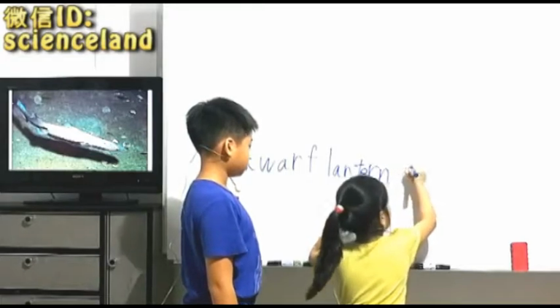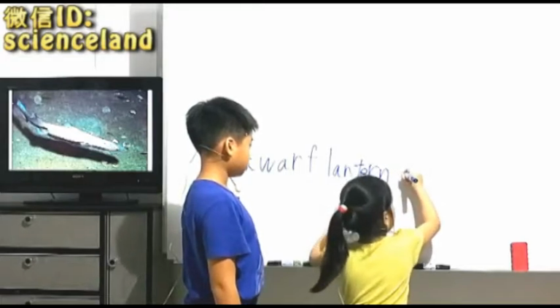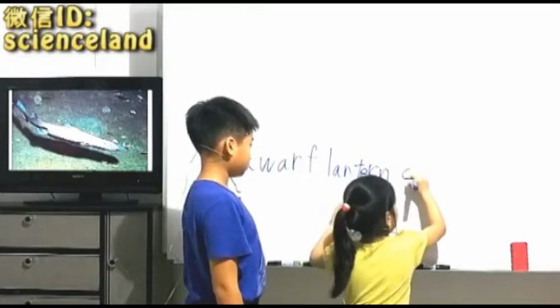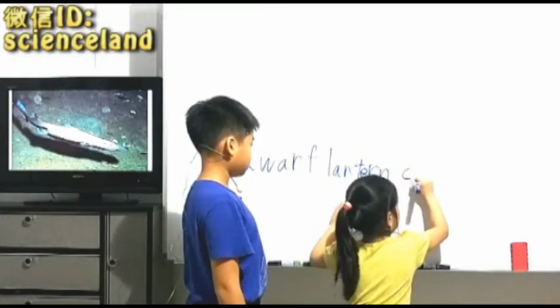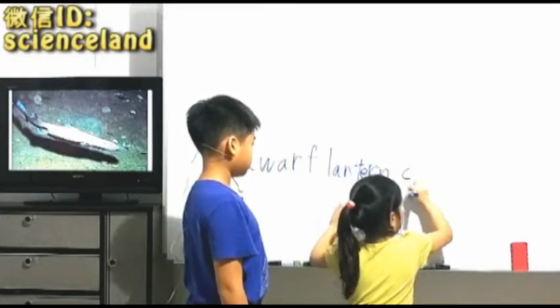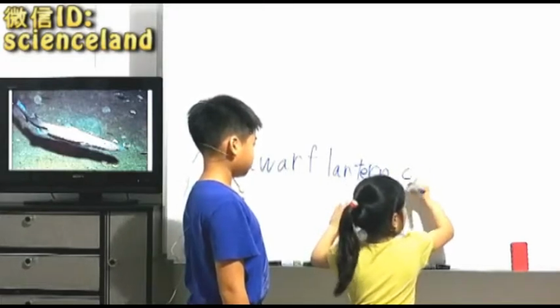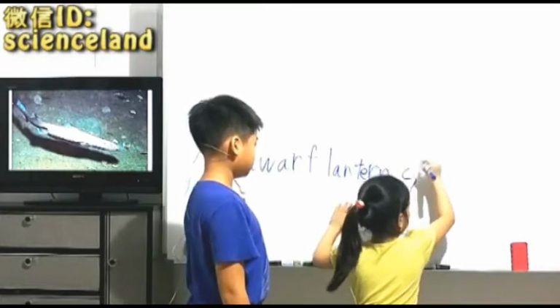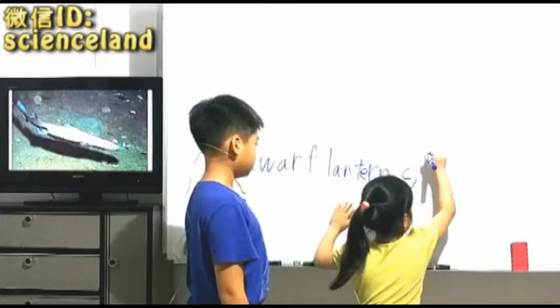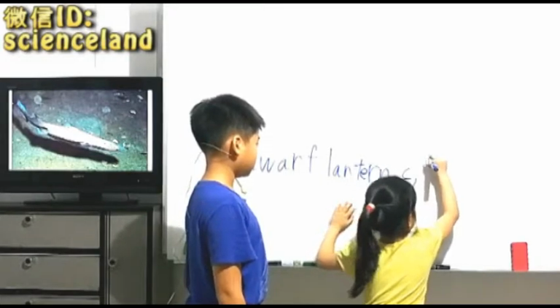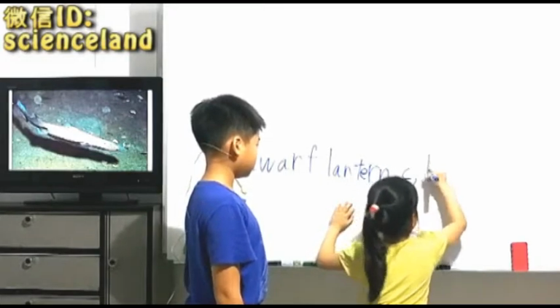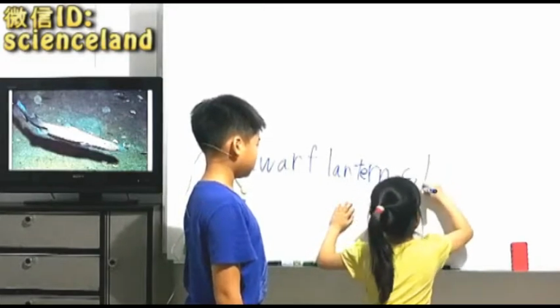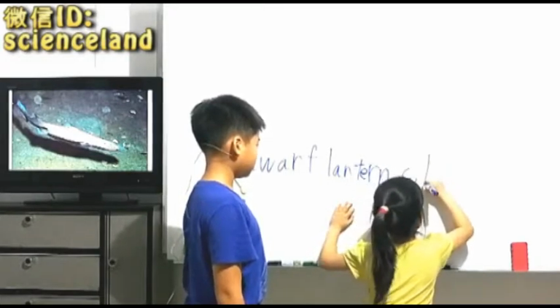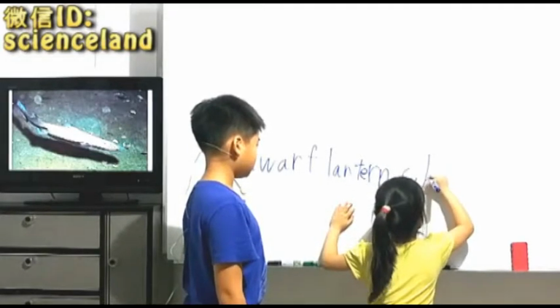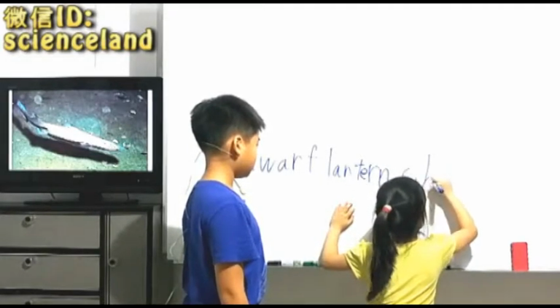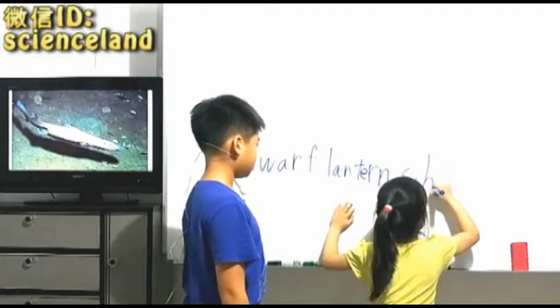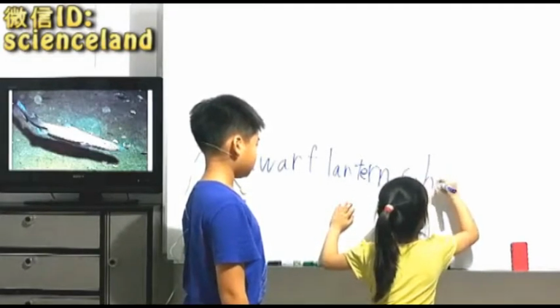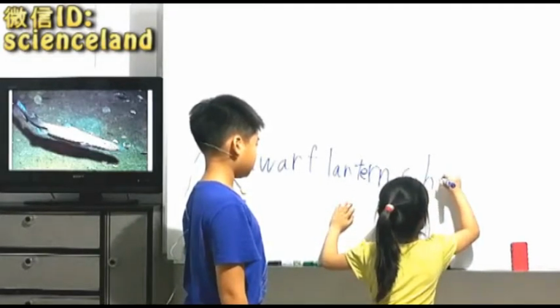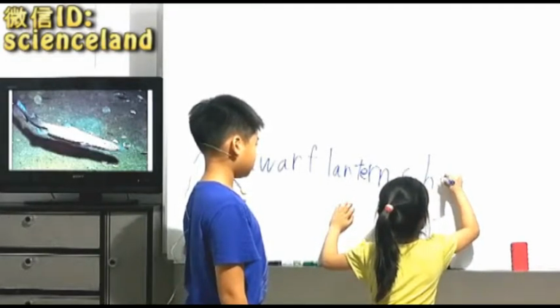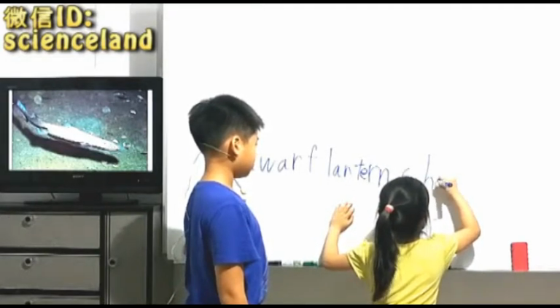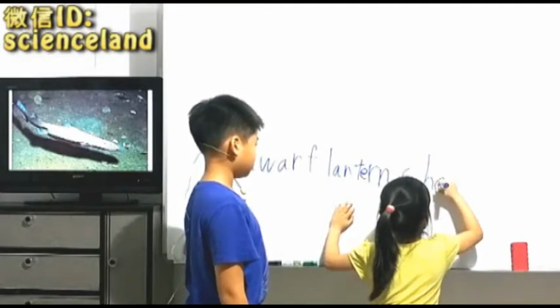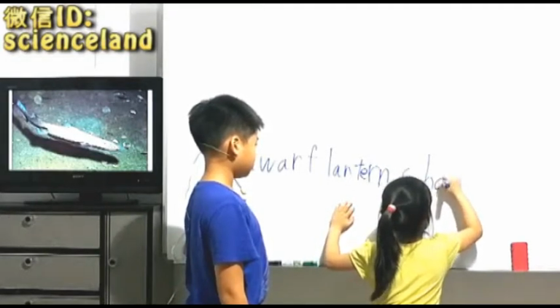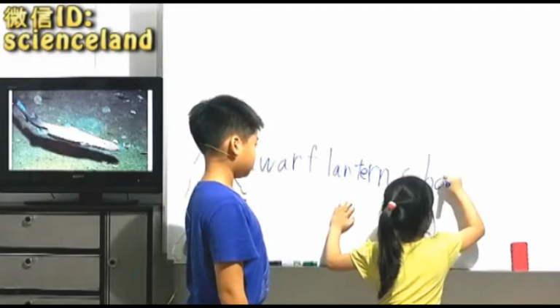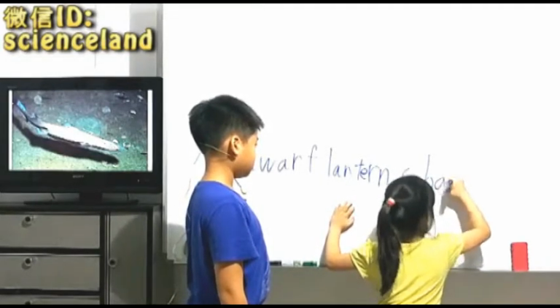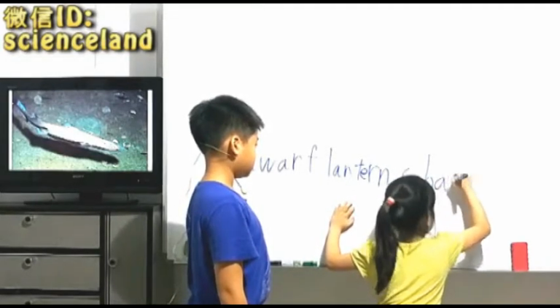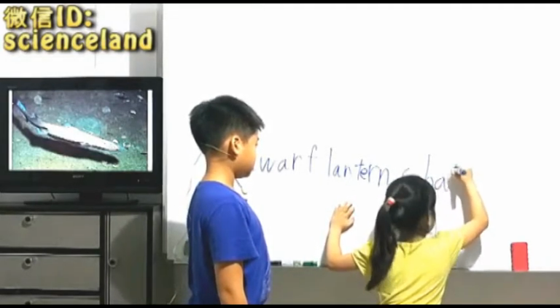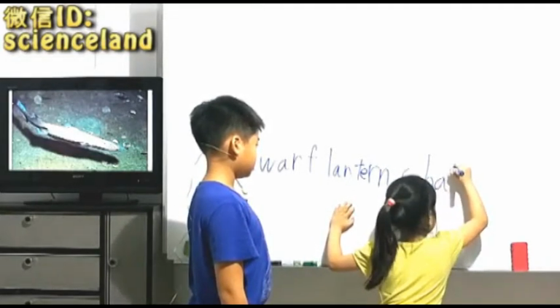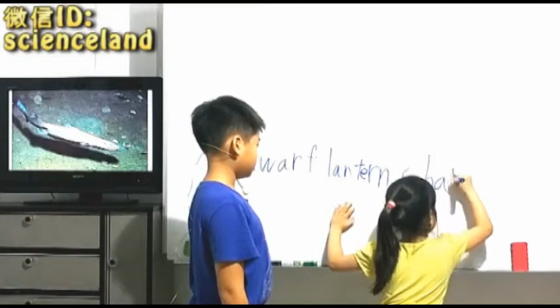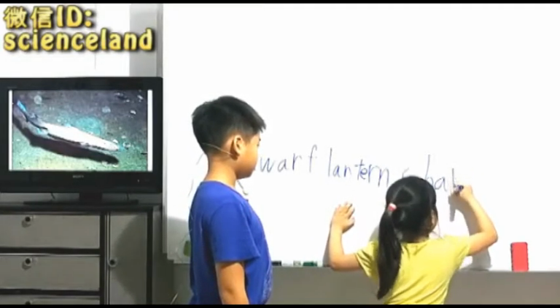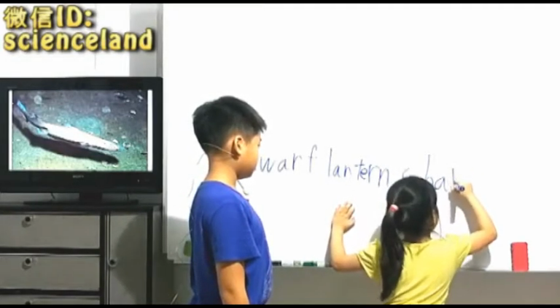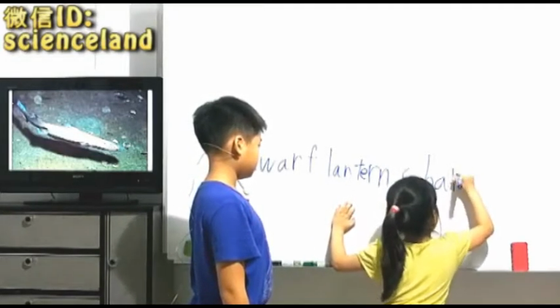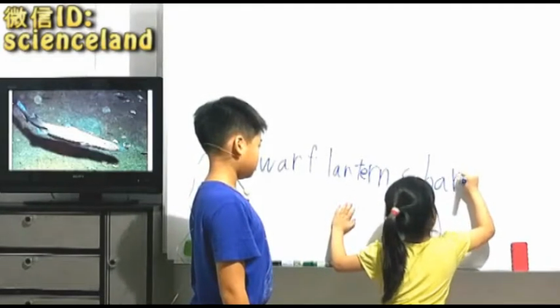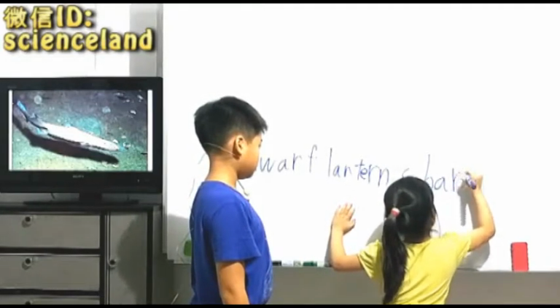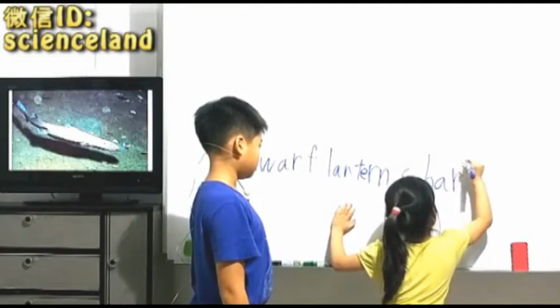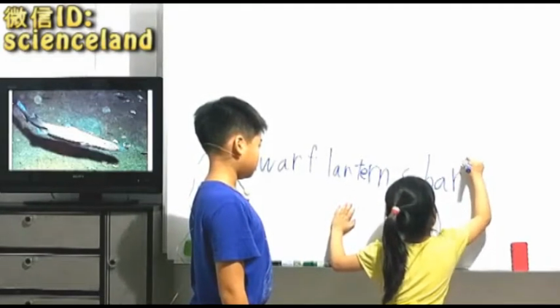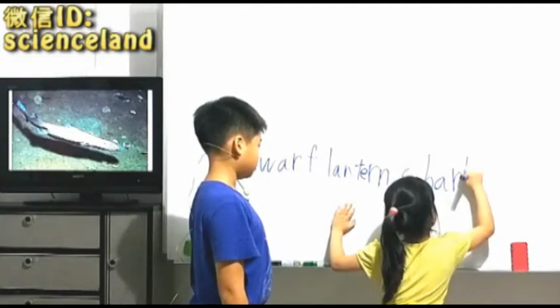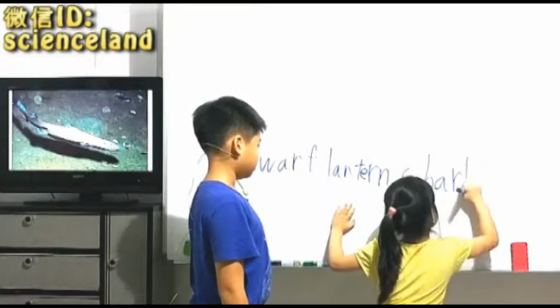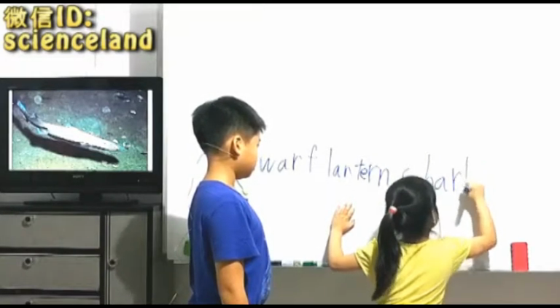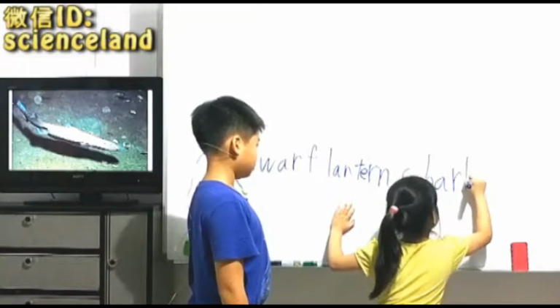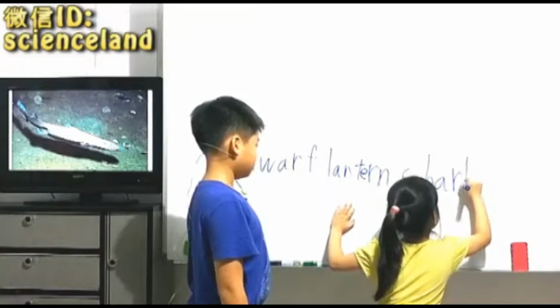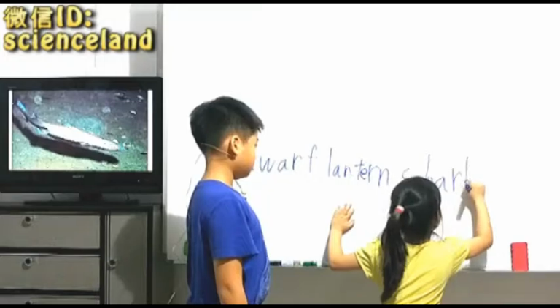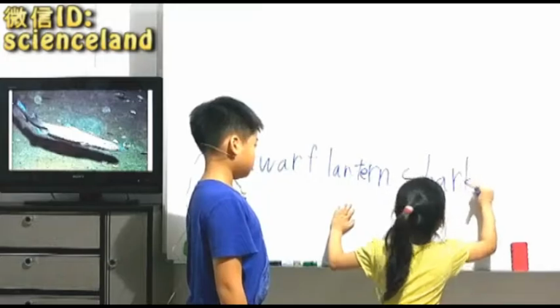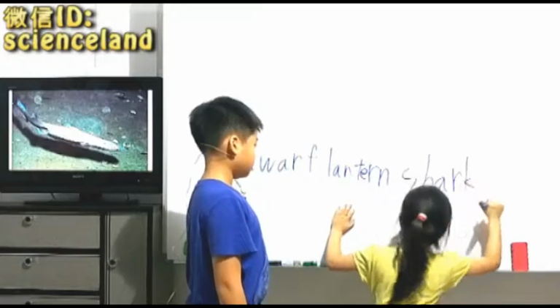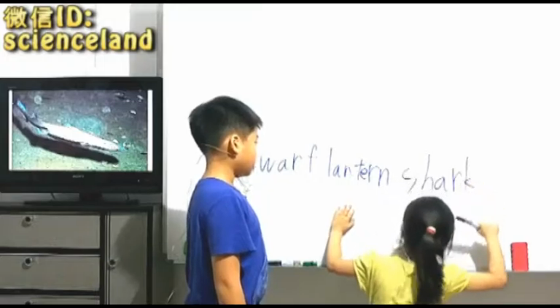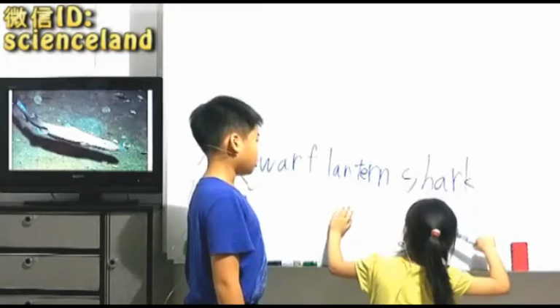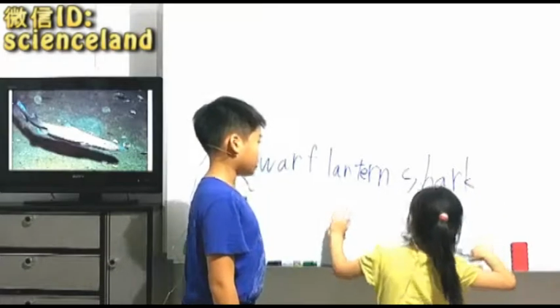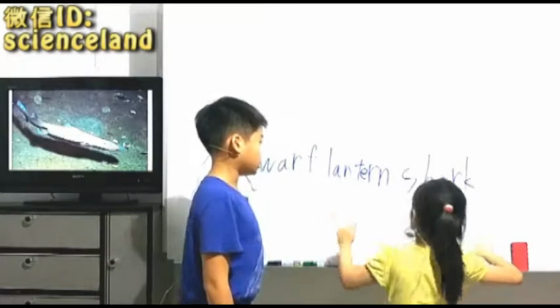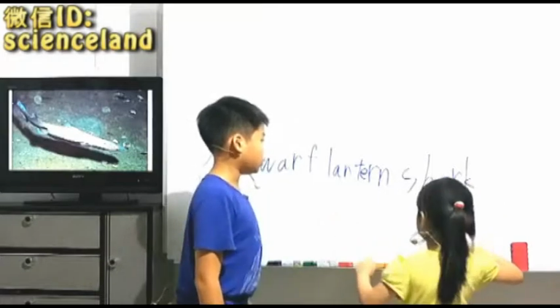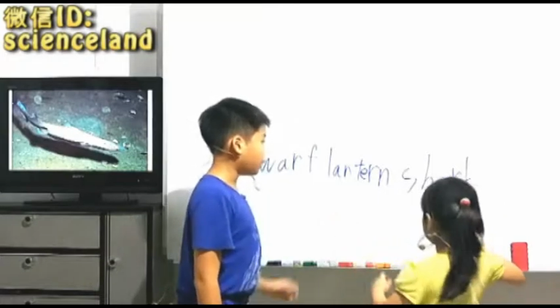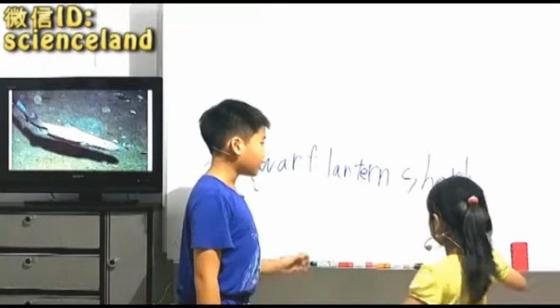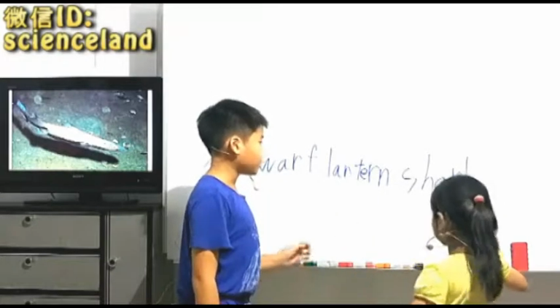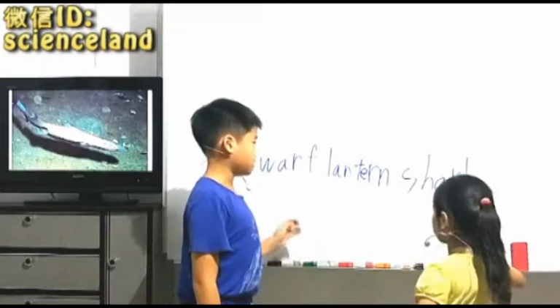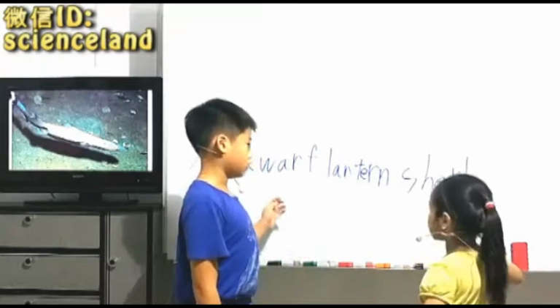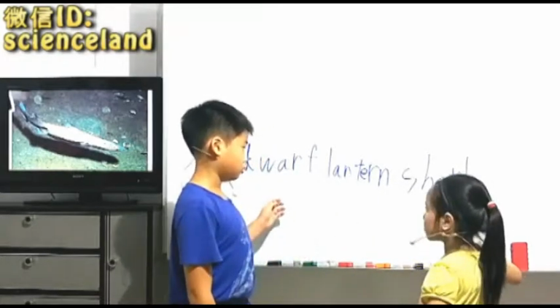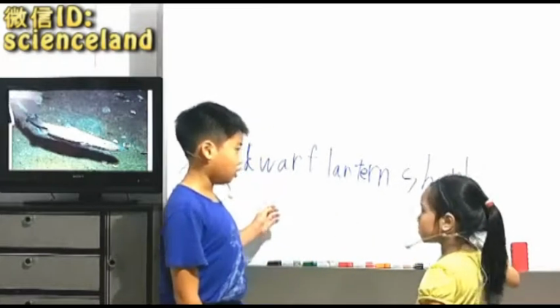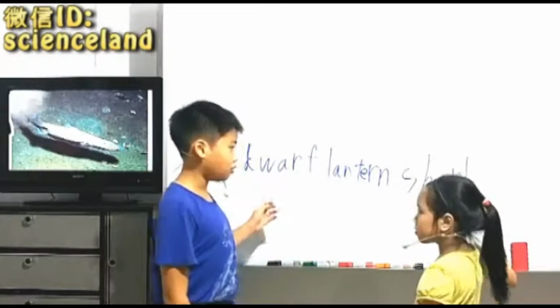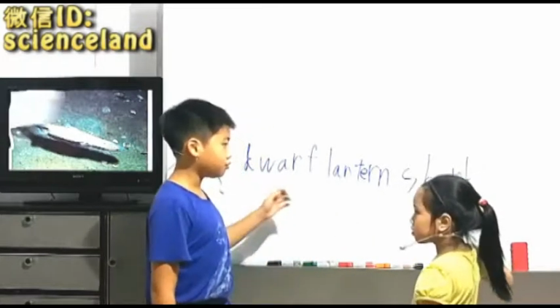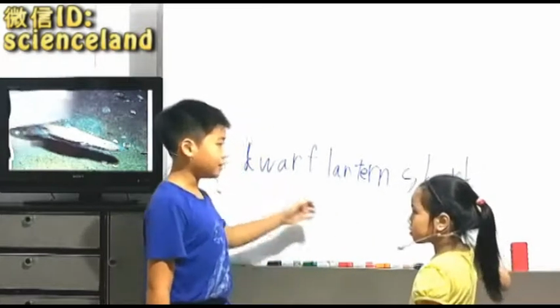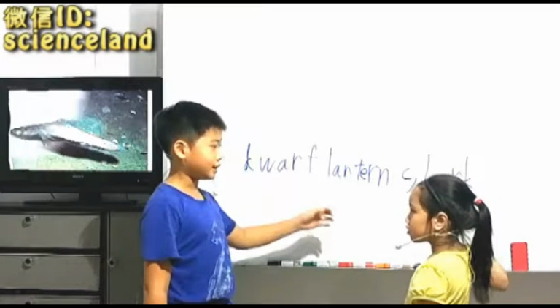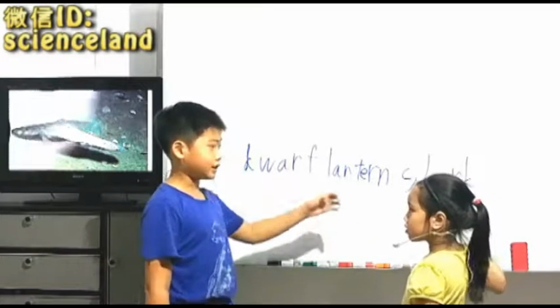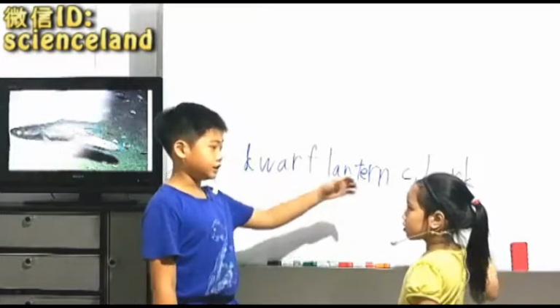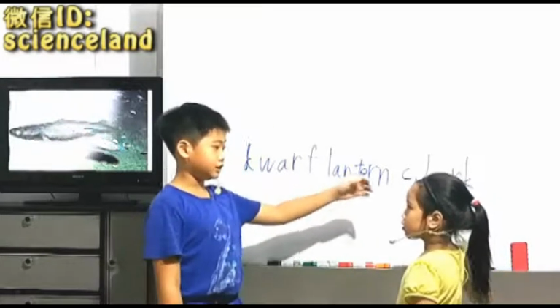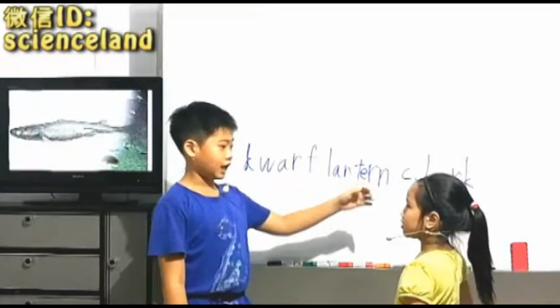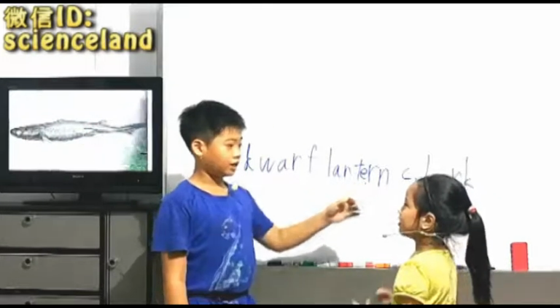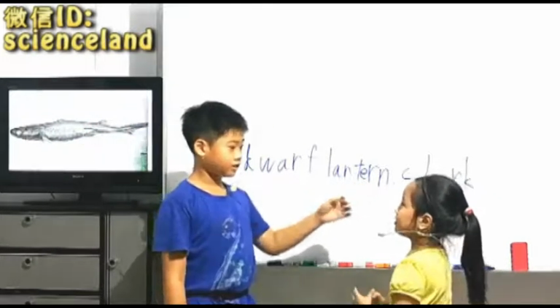So now let's continue with Octonauts, which is A to Z. So do you know what it is? What is it? Dwarf Lantern Shark.